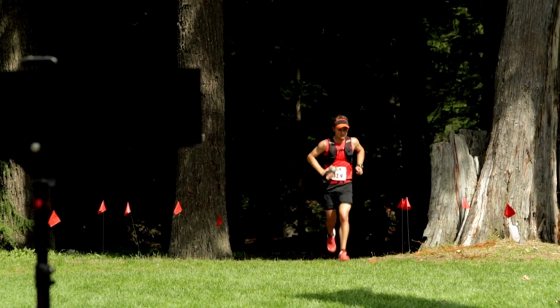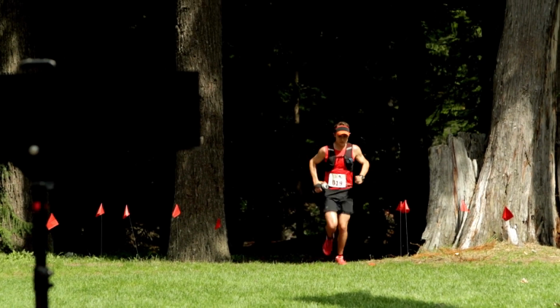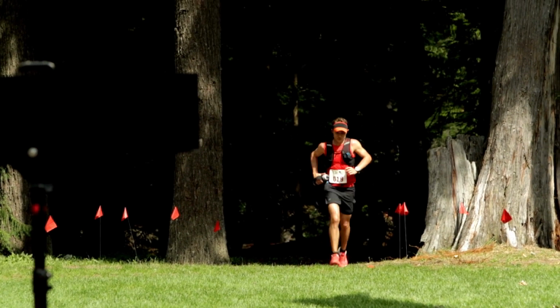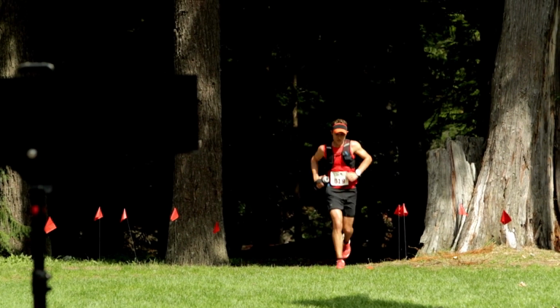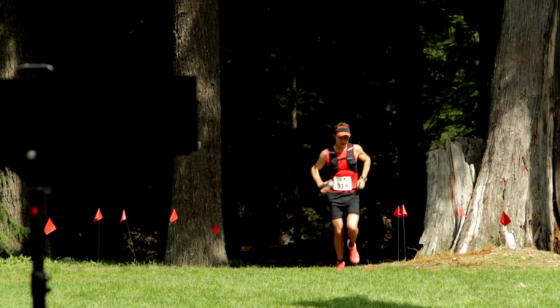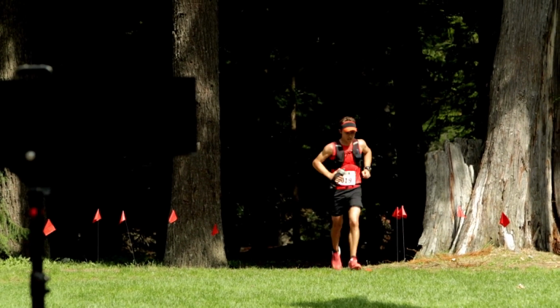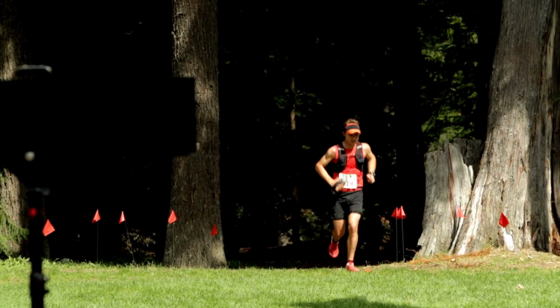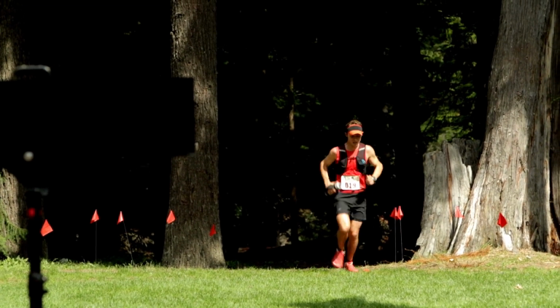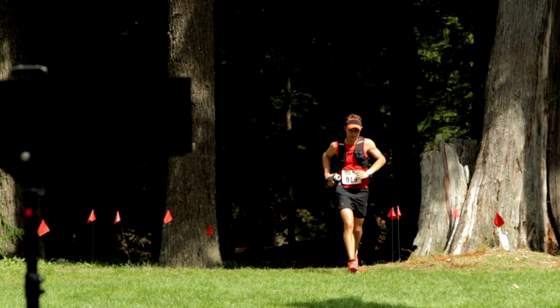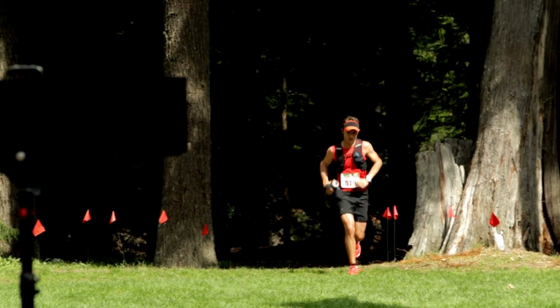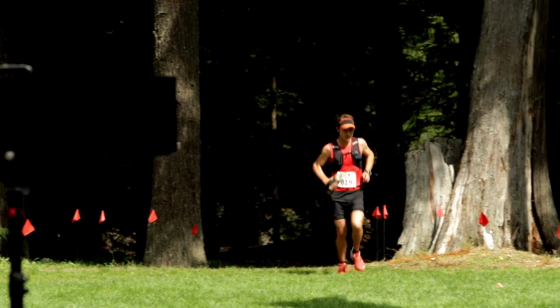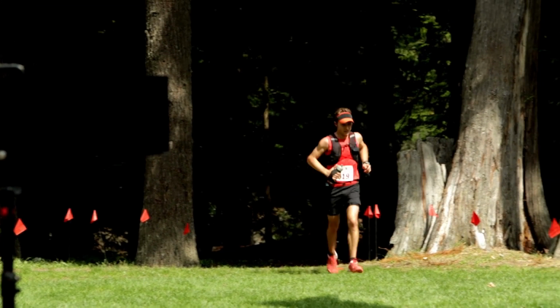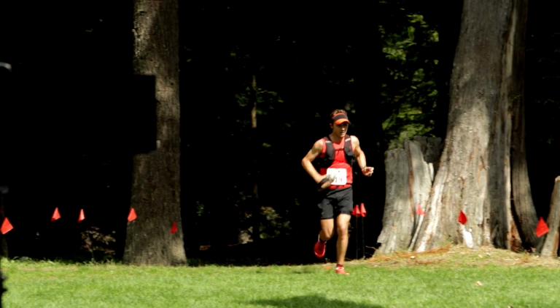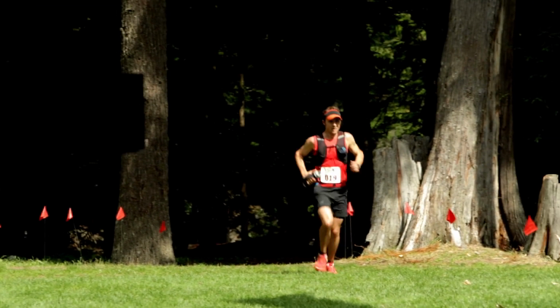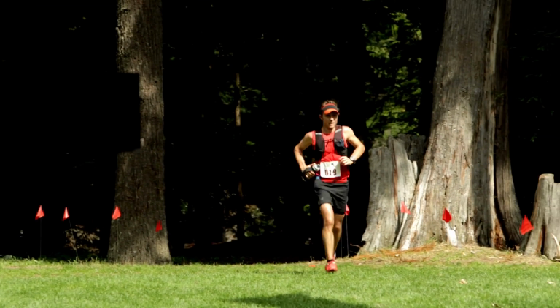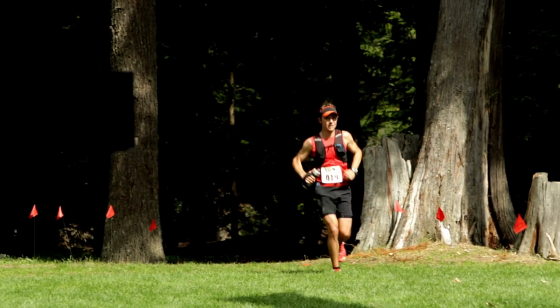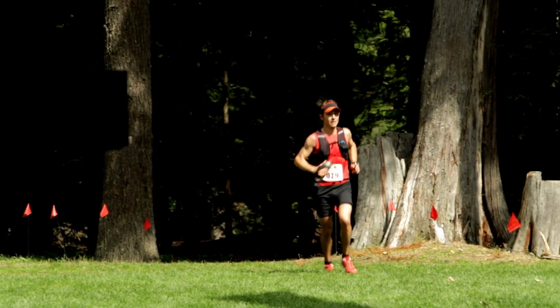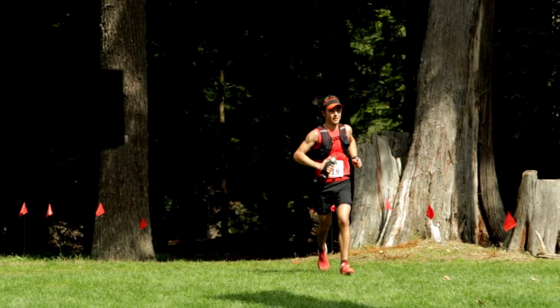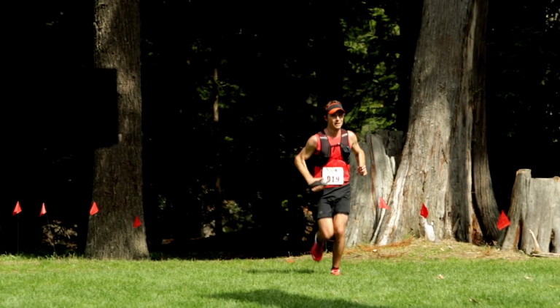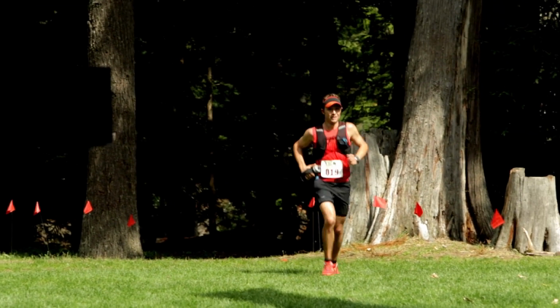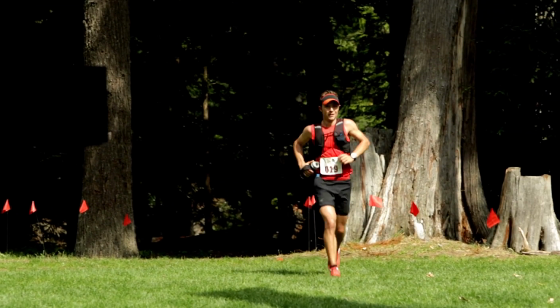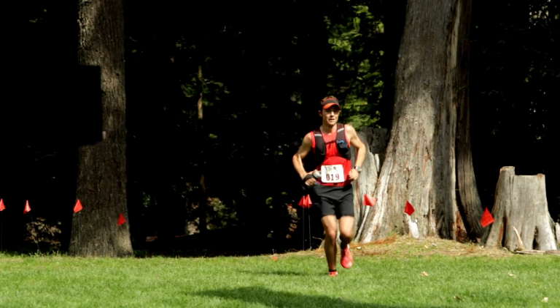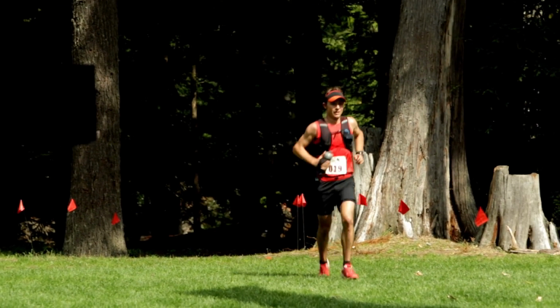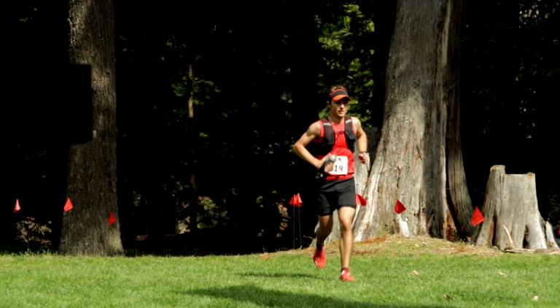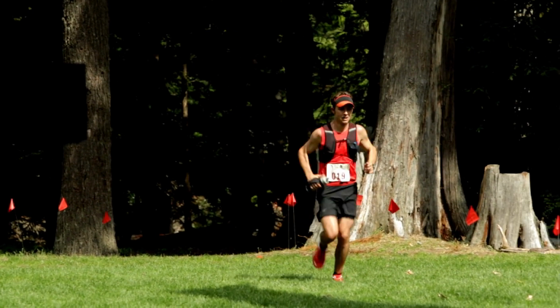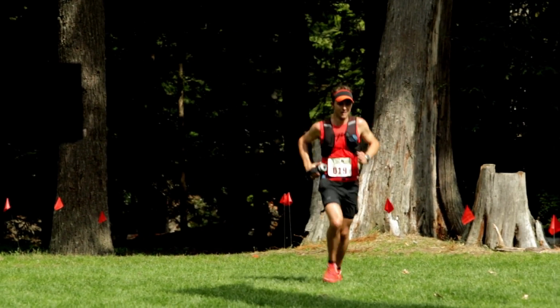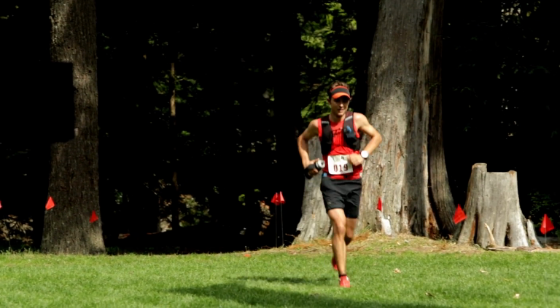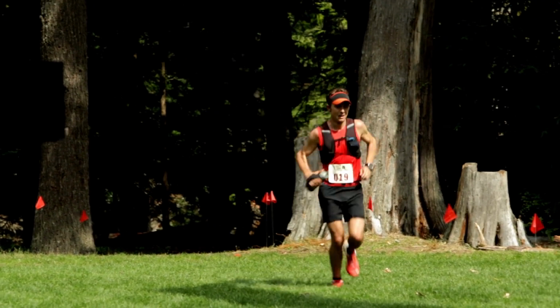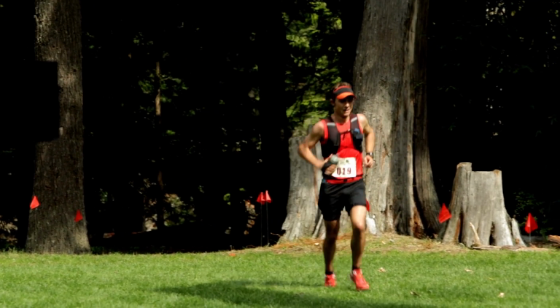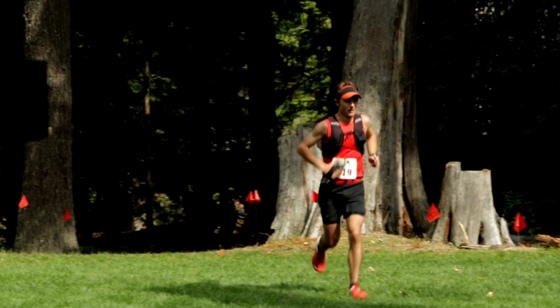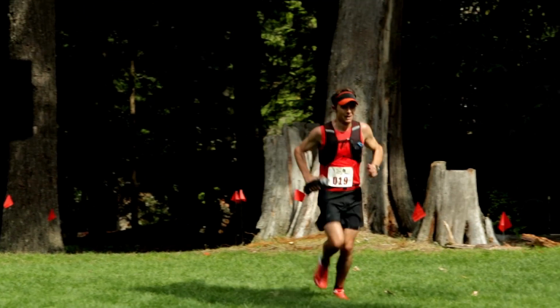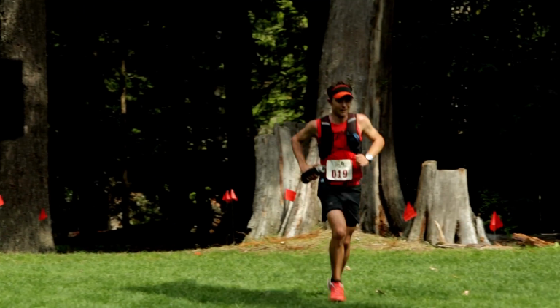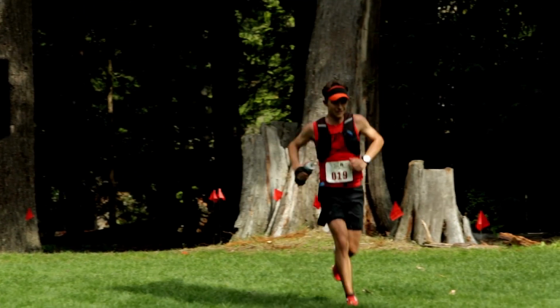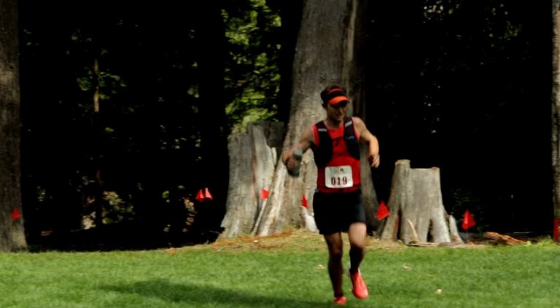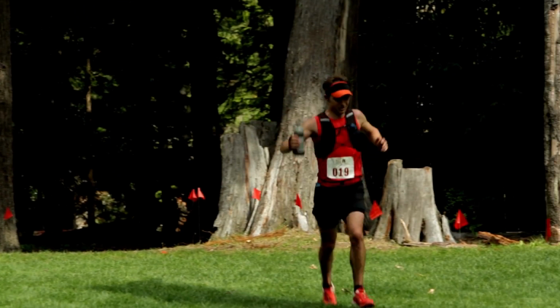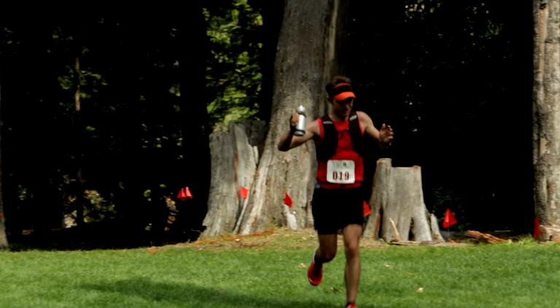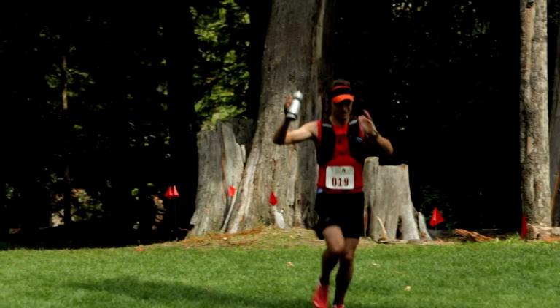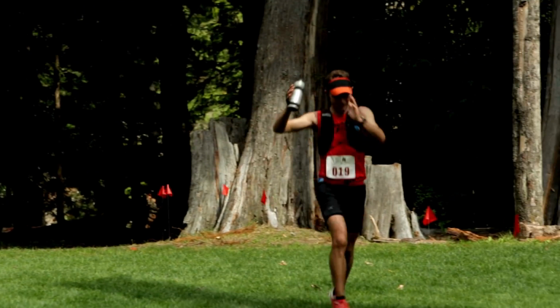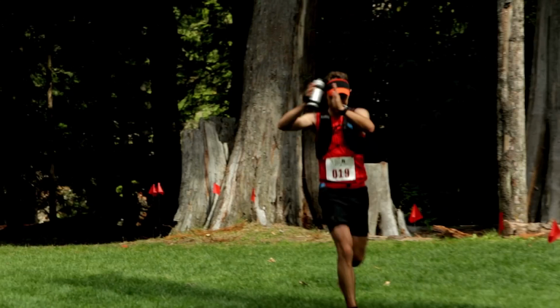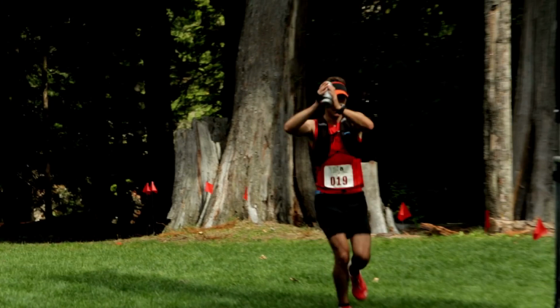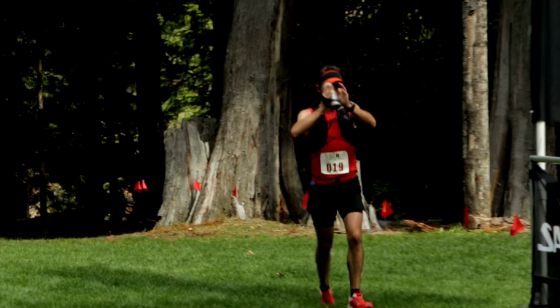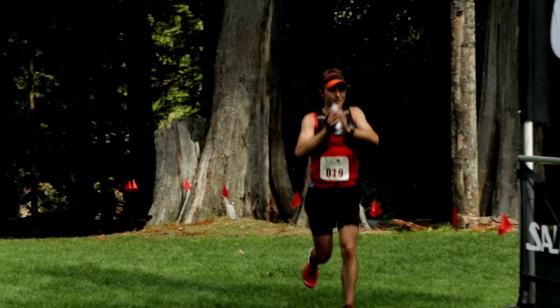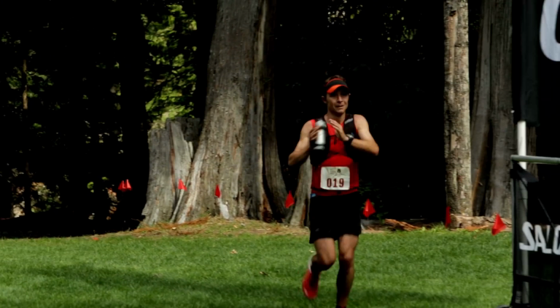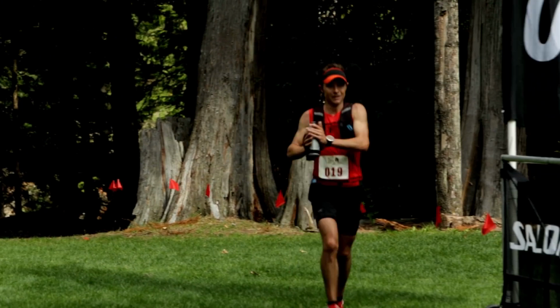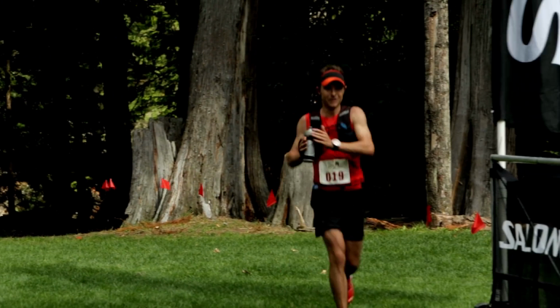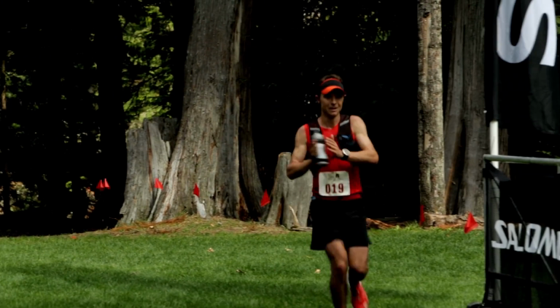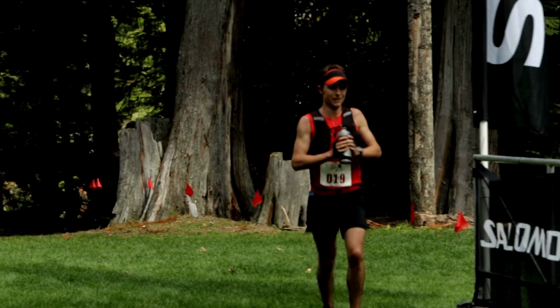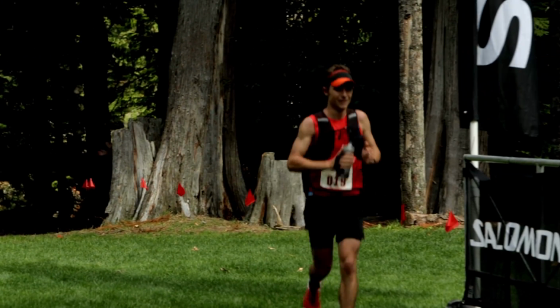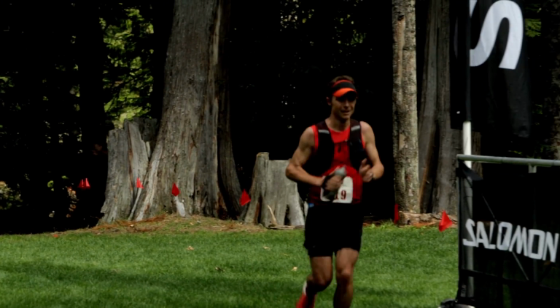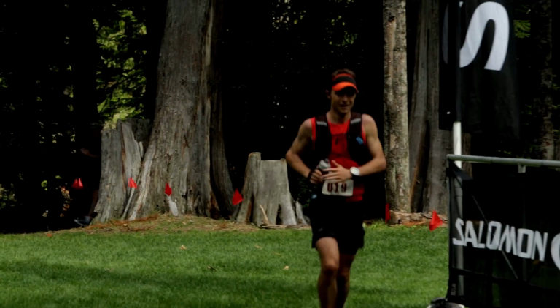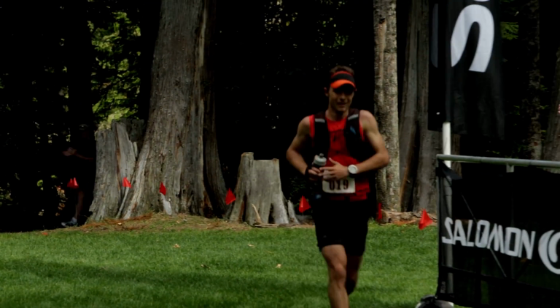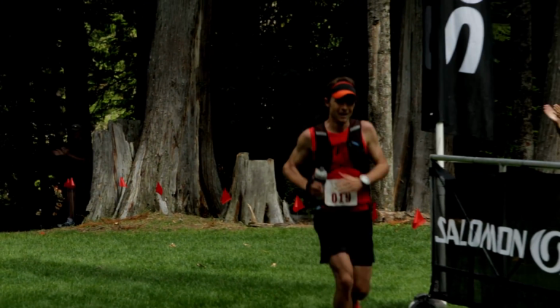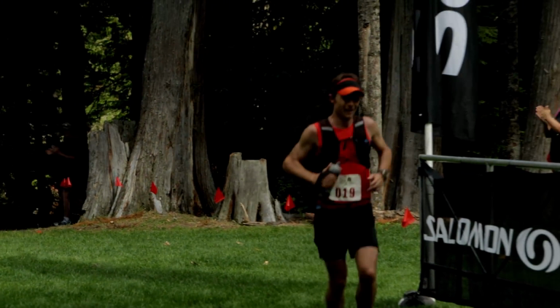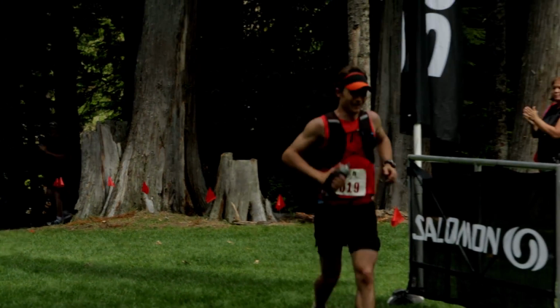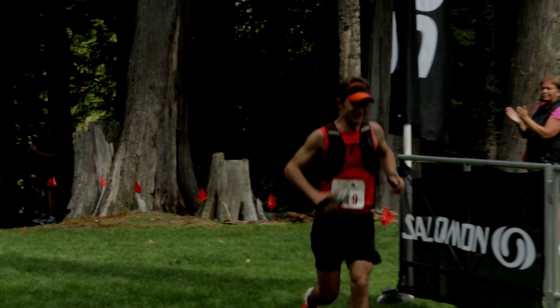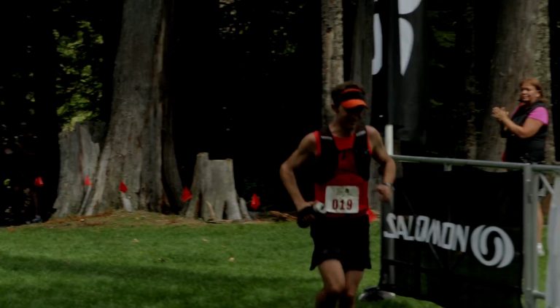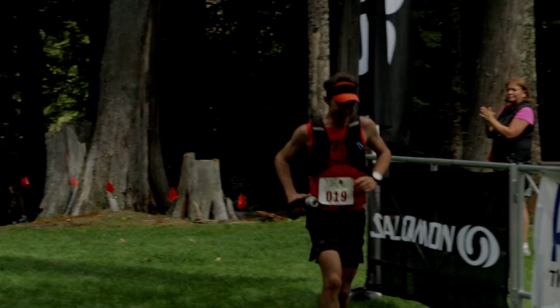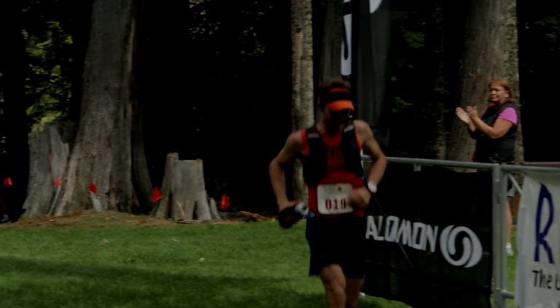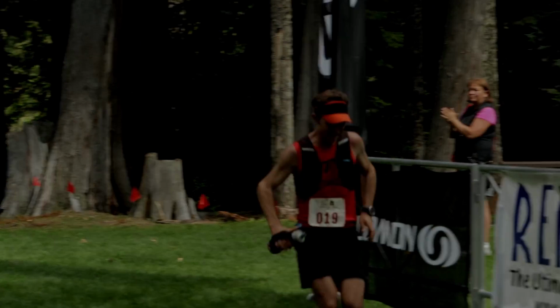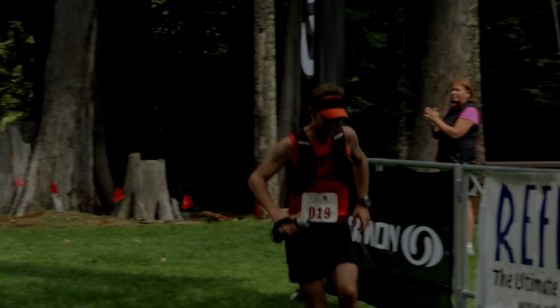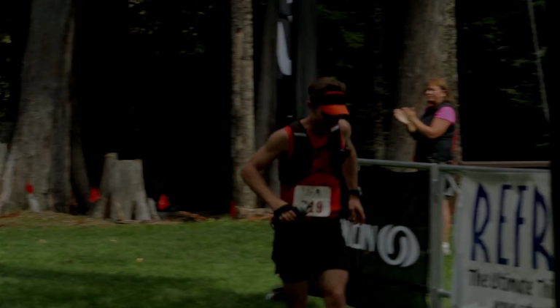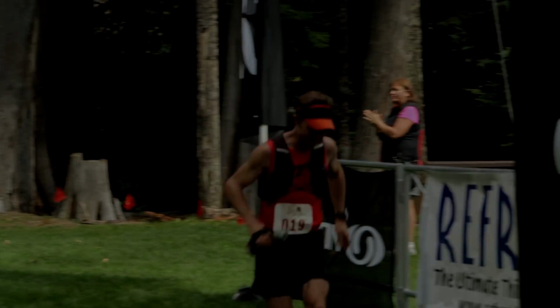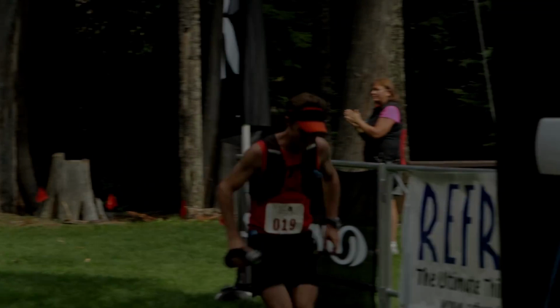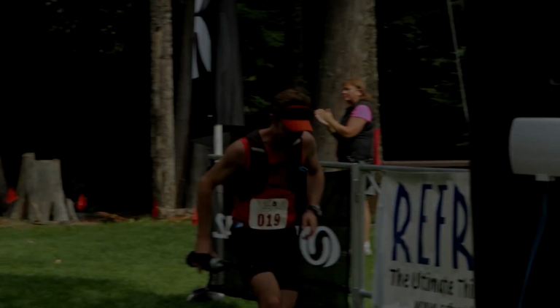He's a fantastic ultra runner. Here he comes, ladies and gentlemen, to take second here today. Adam Campbell is at the finish line right now.